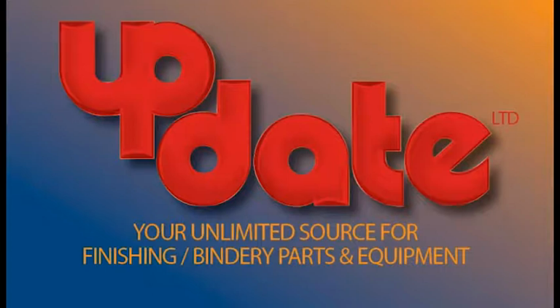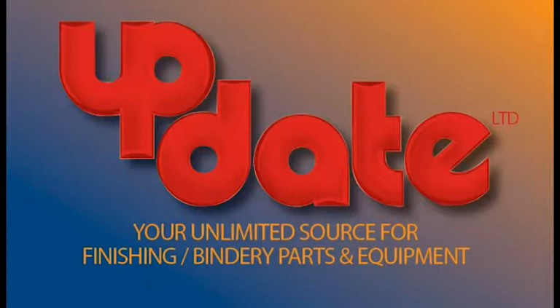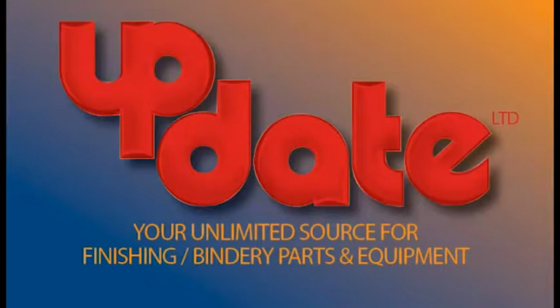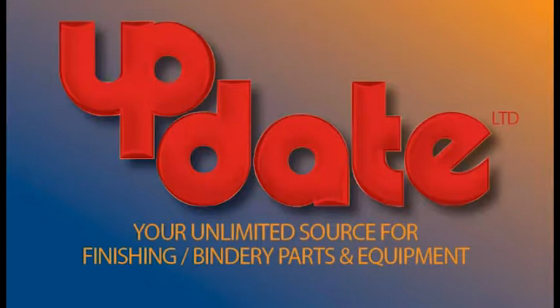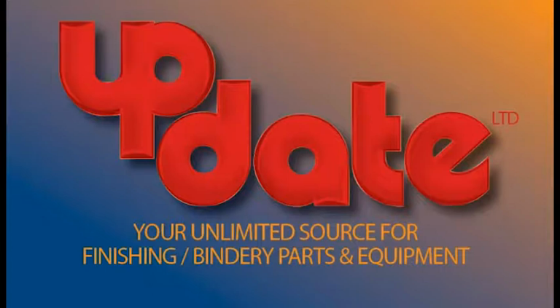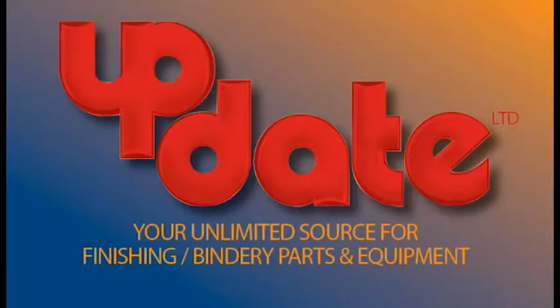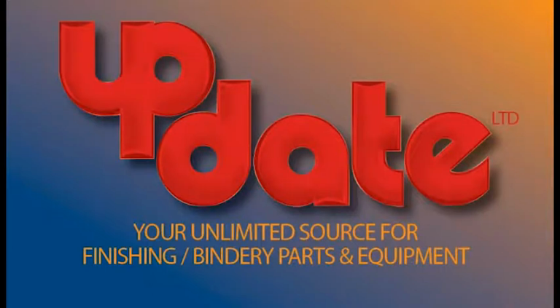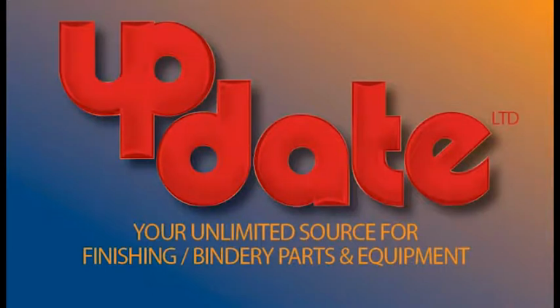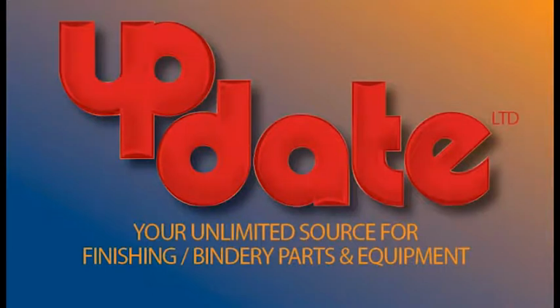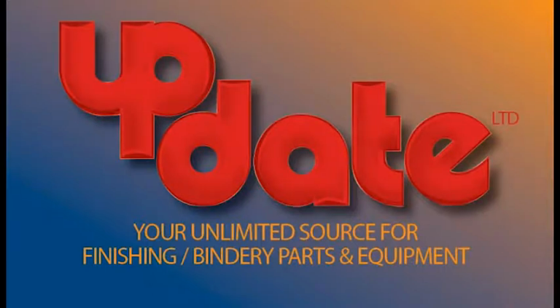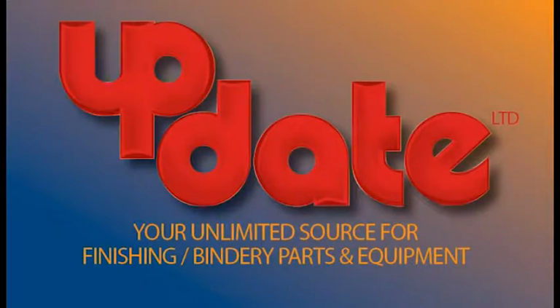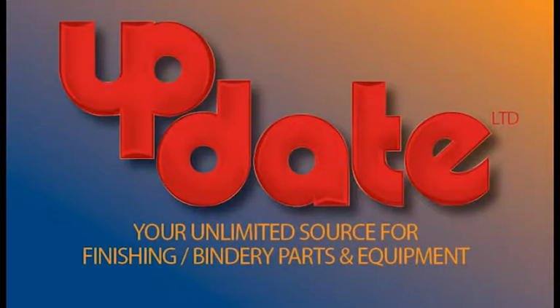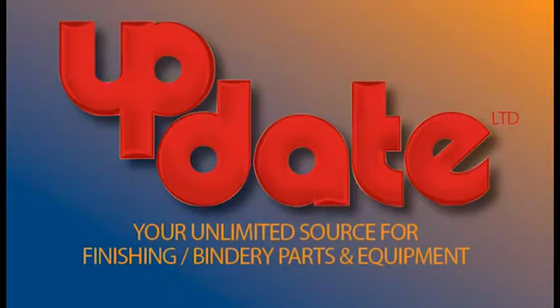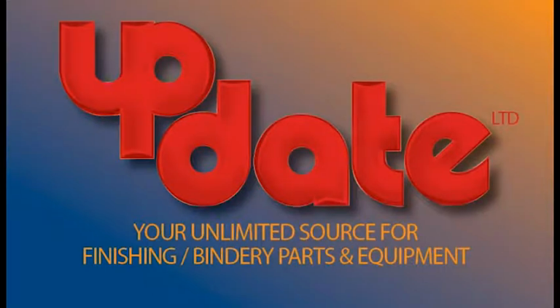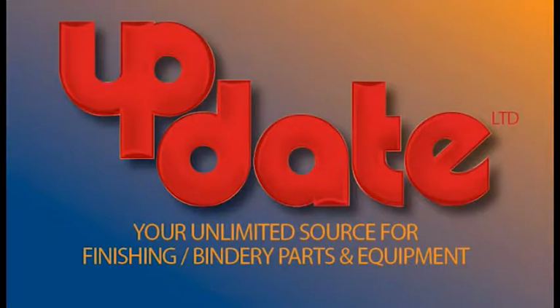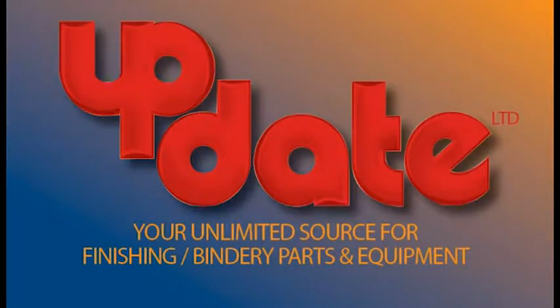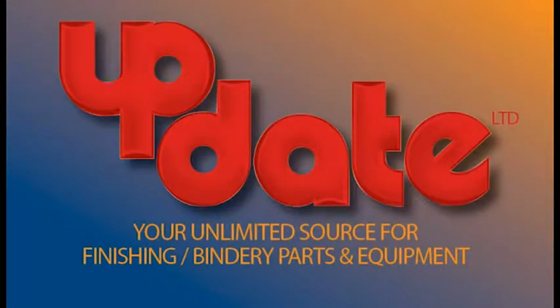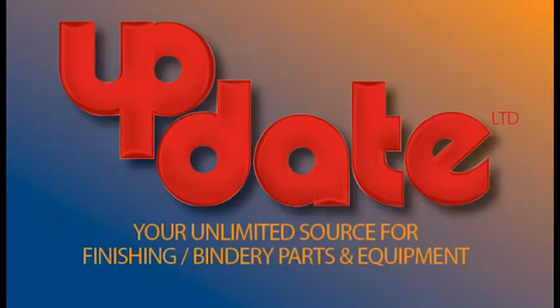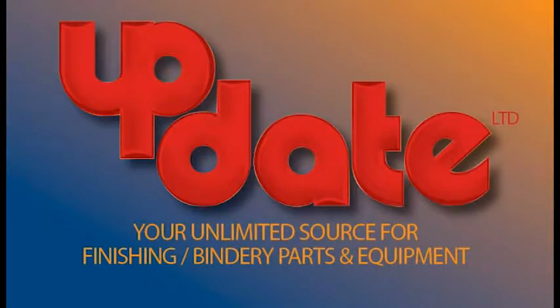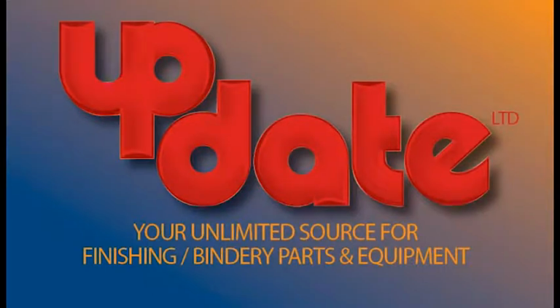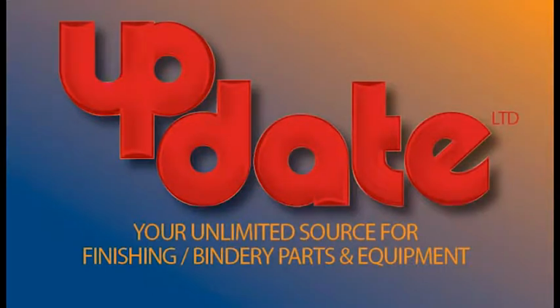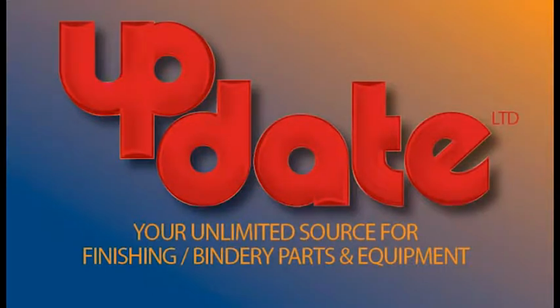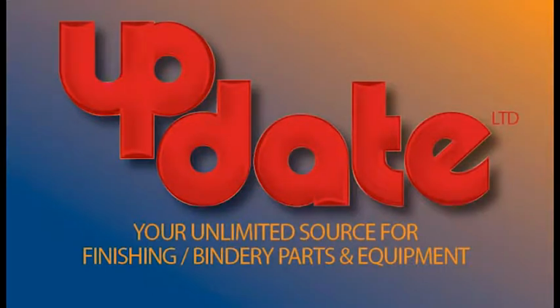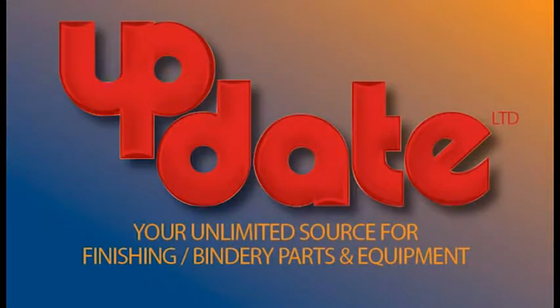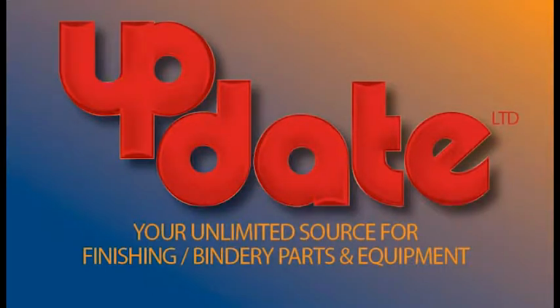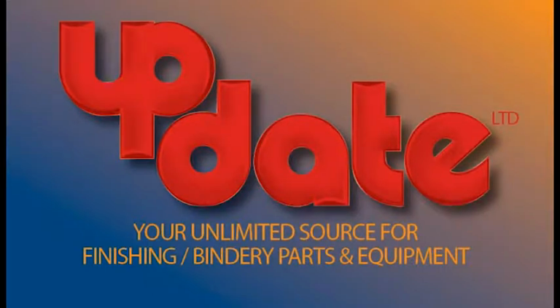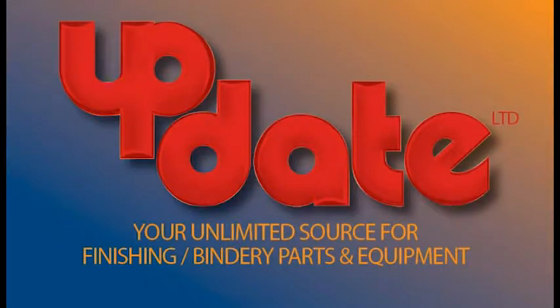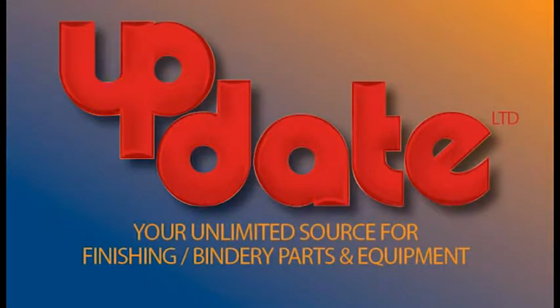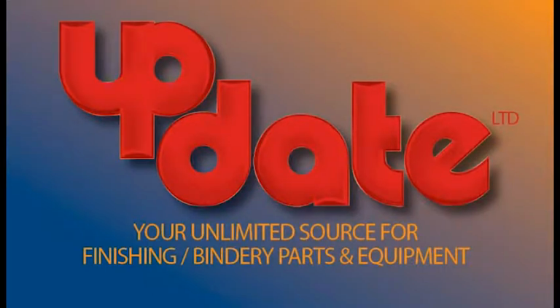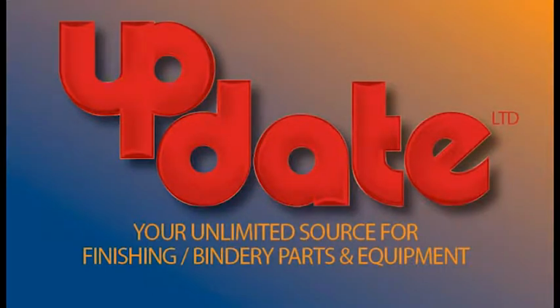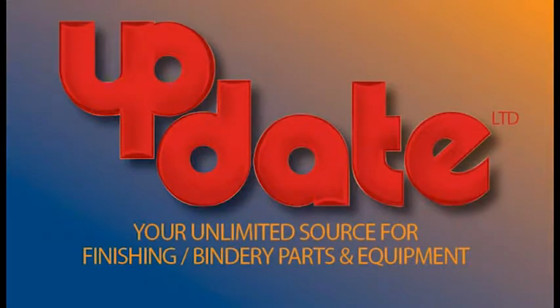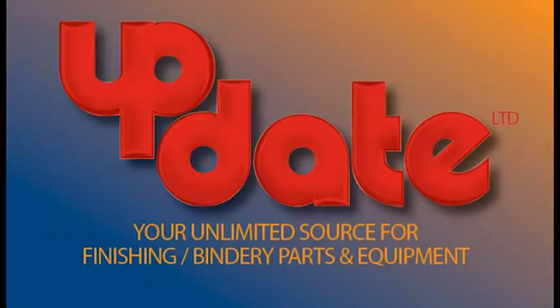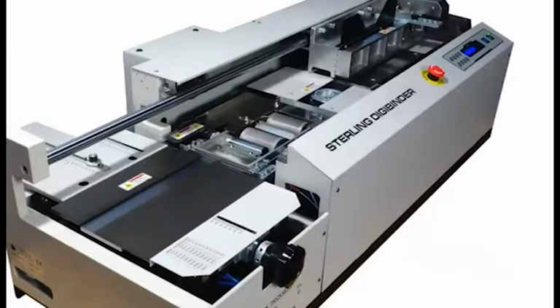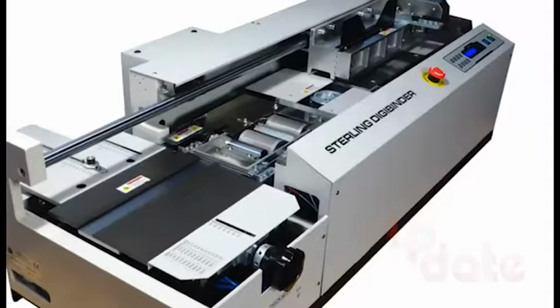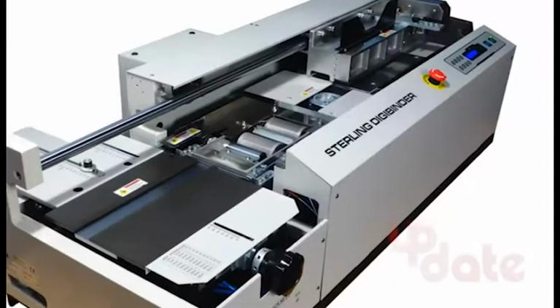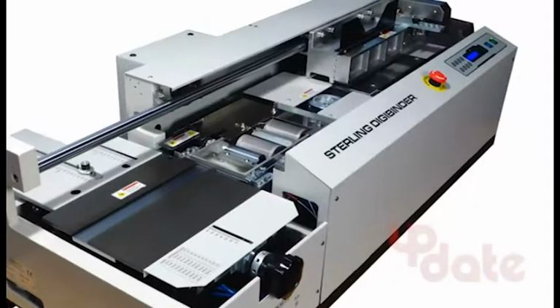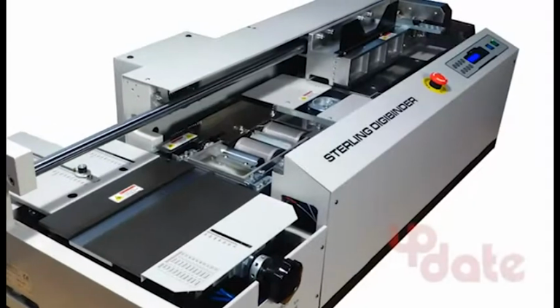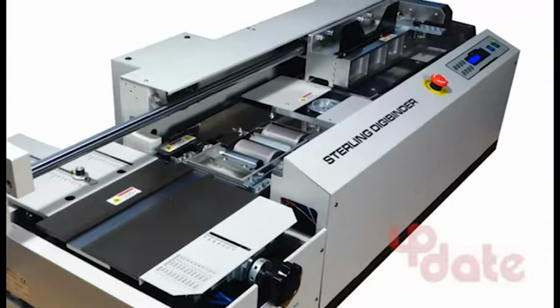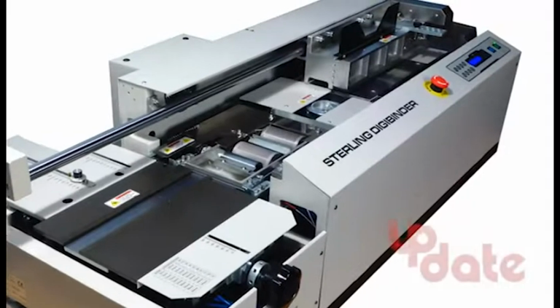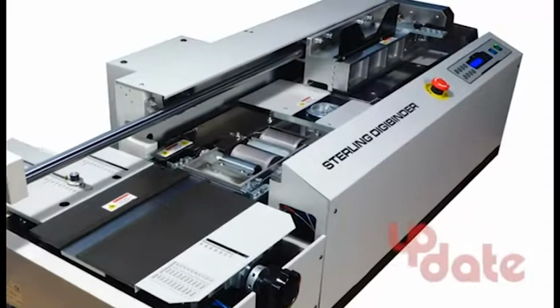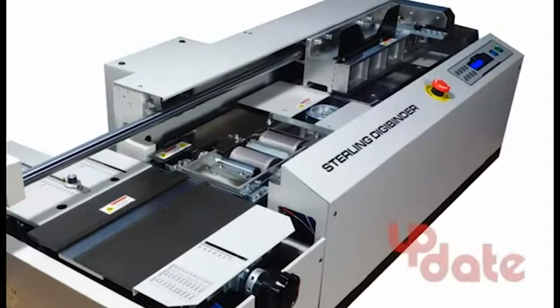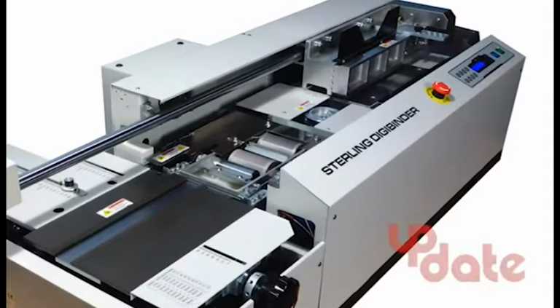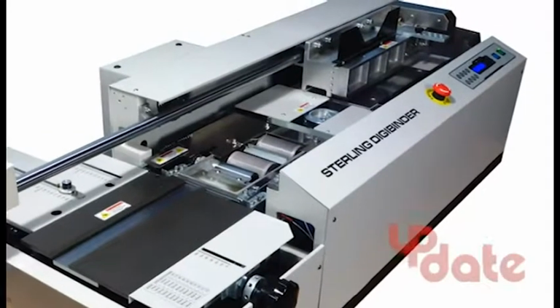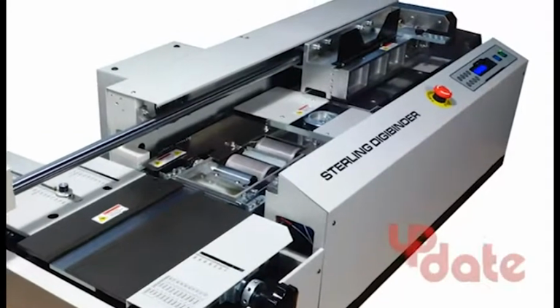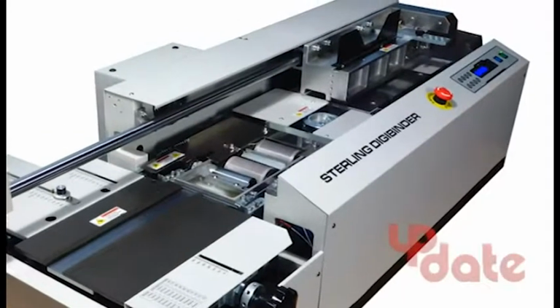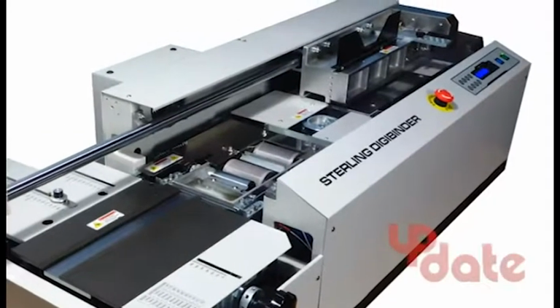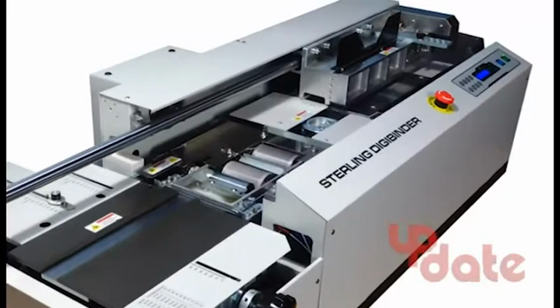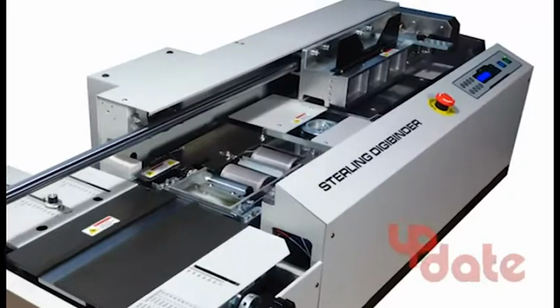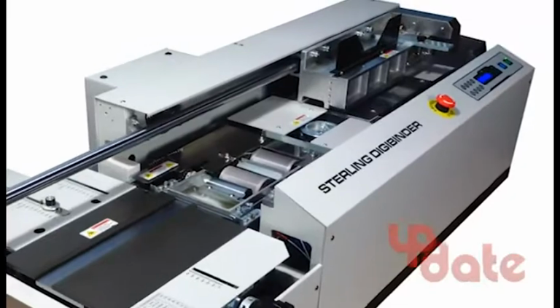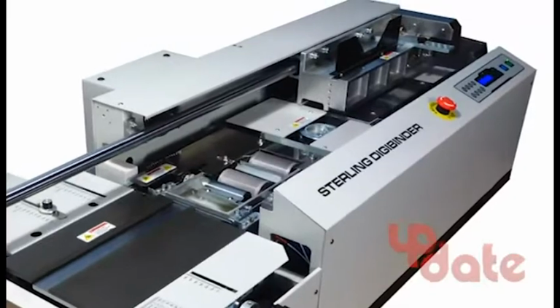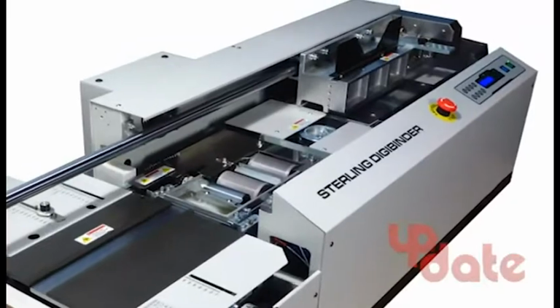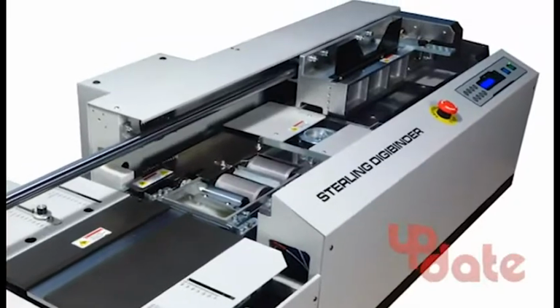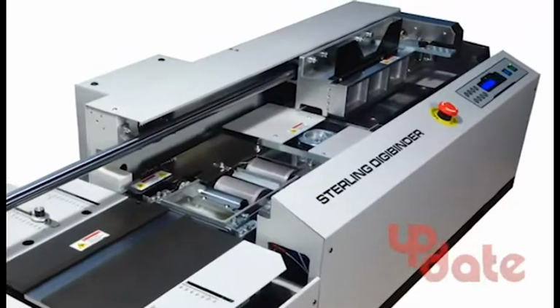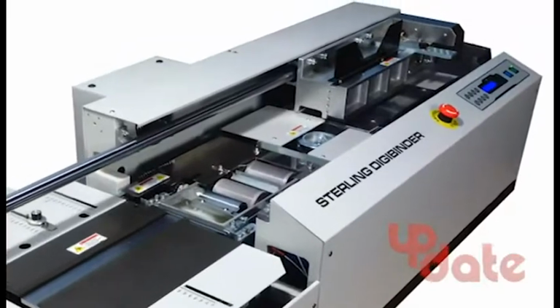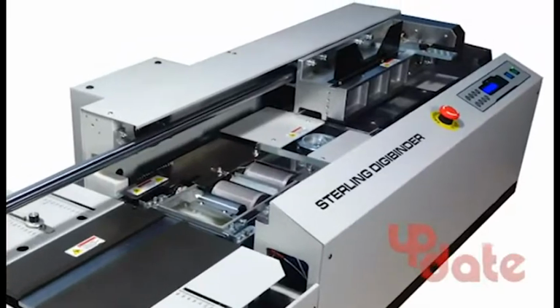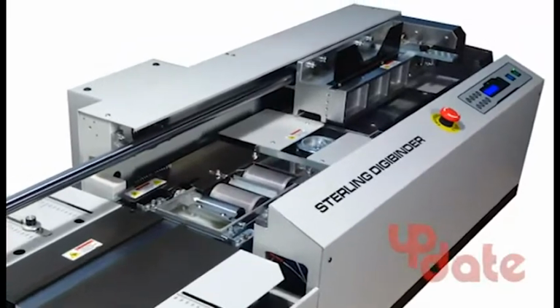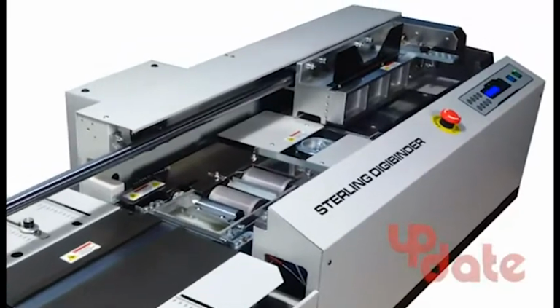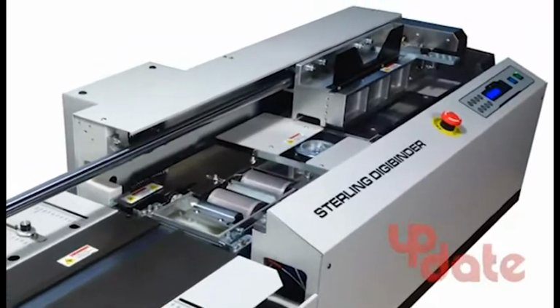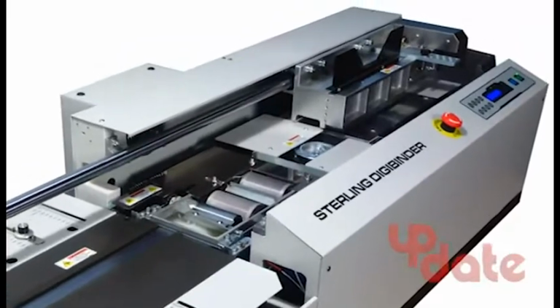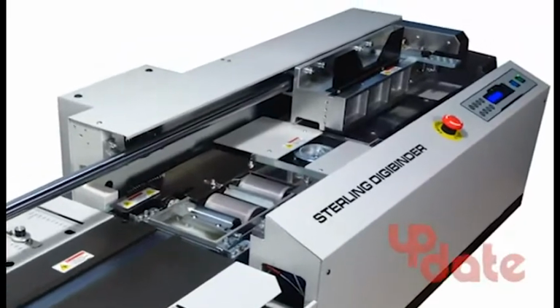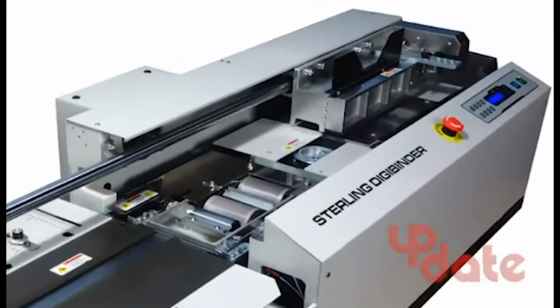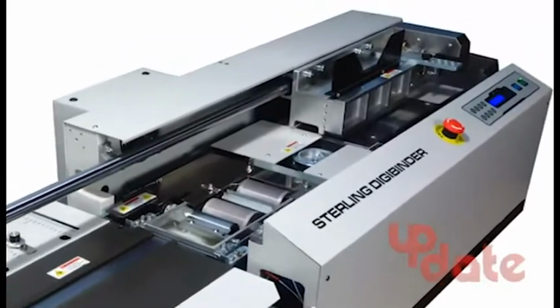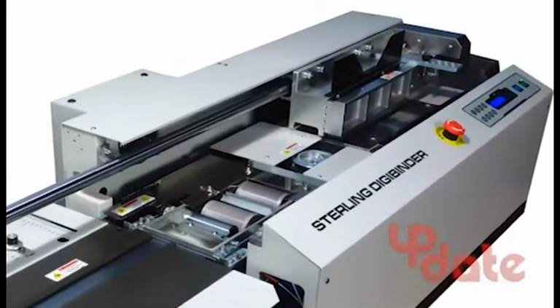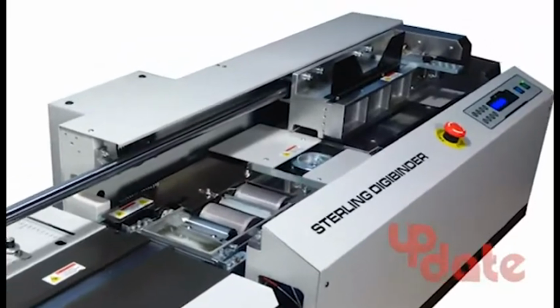From Update, your leading source for finishing parts and equipment. The Sterling DigiBinder is a full, self-adjusting perfect binder.